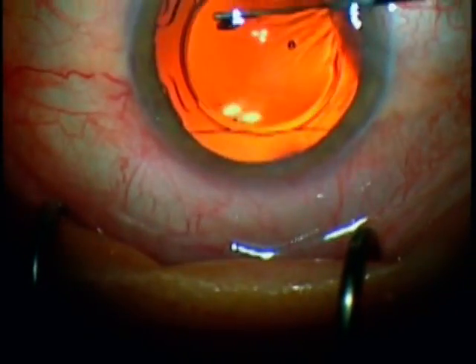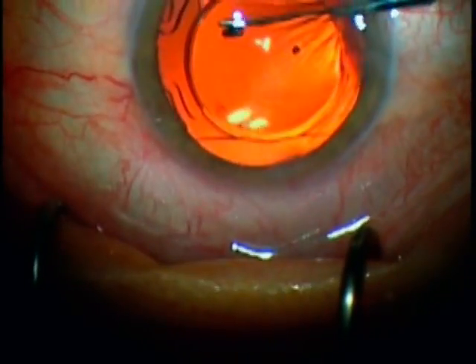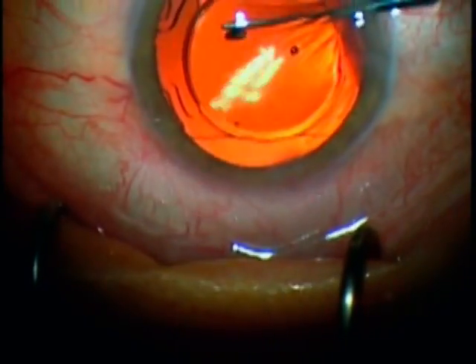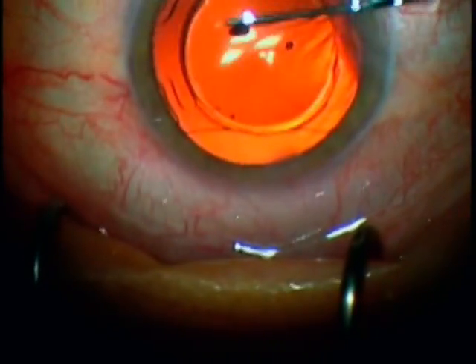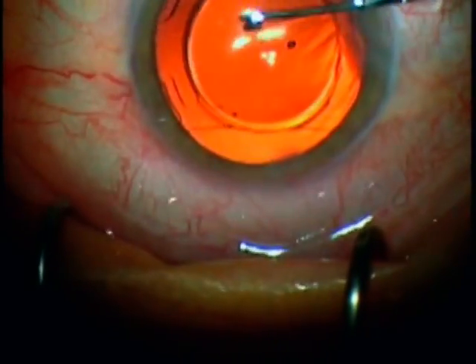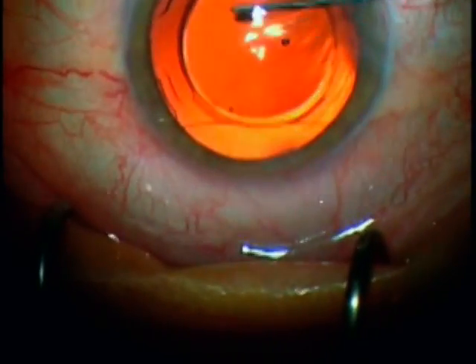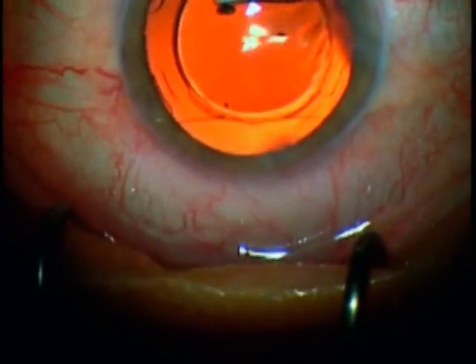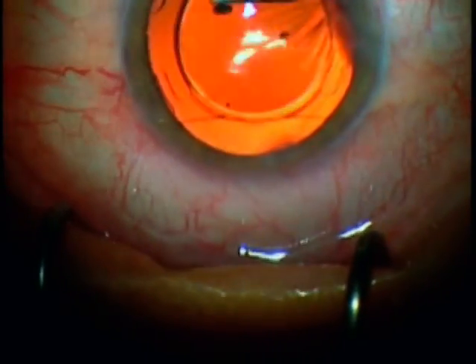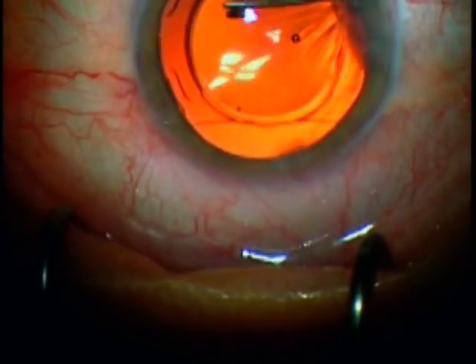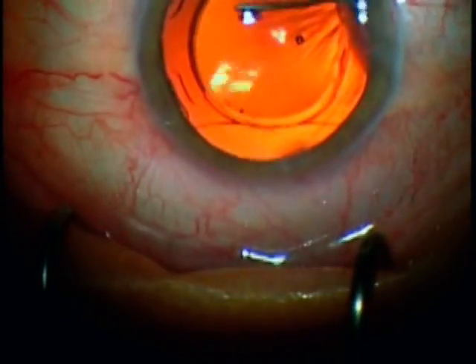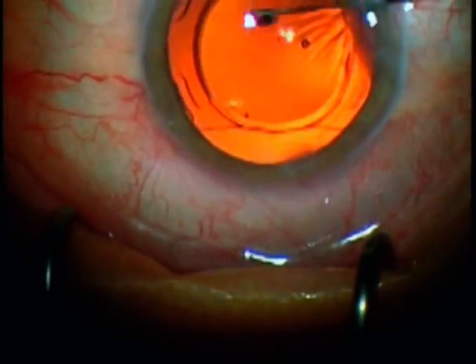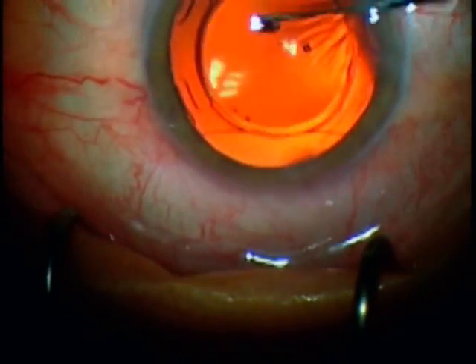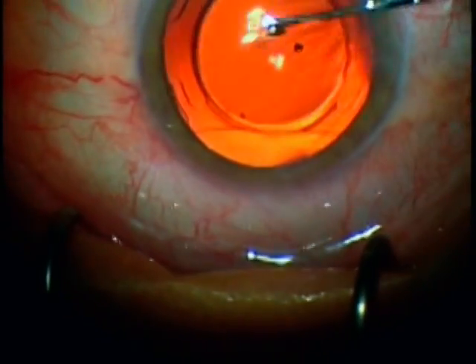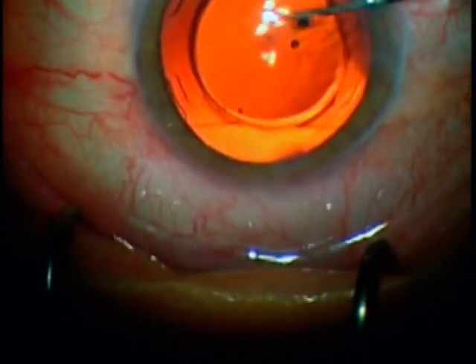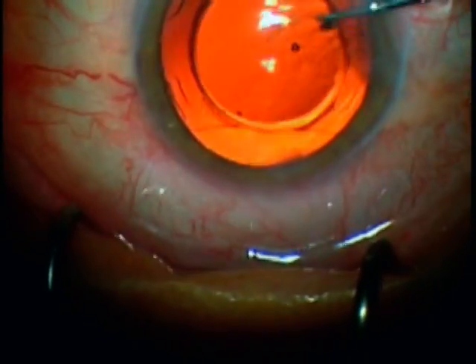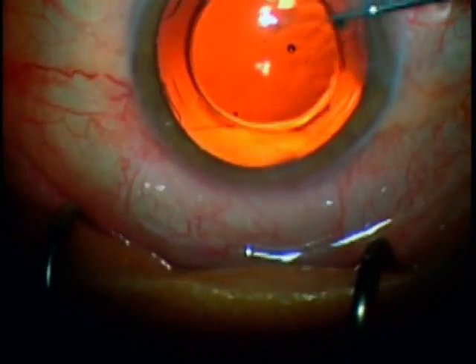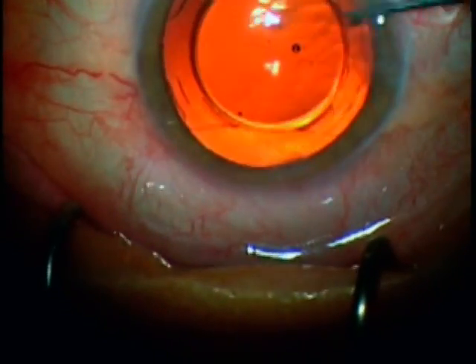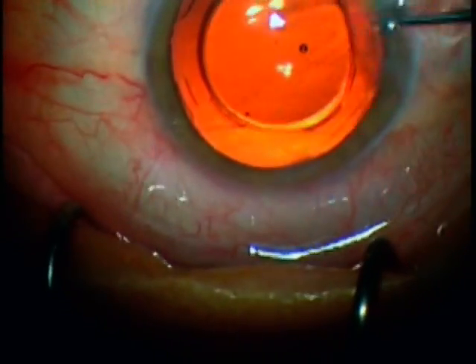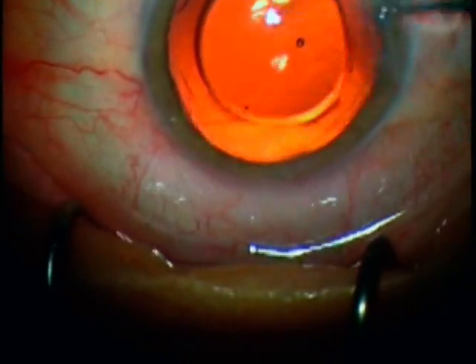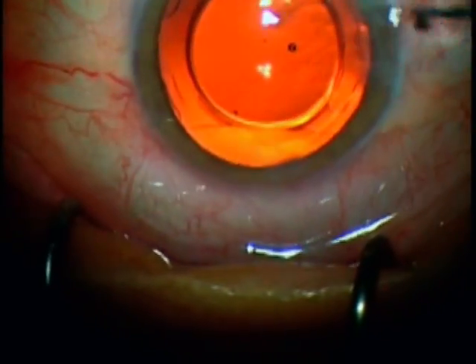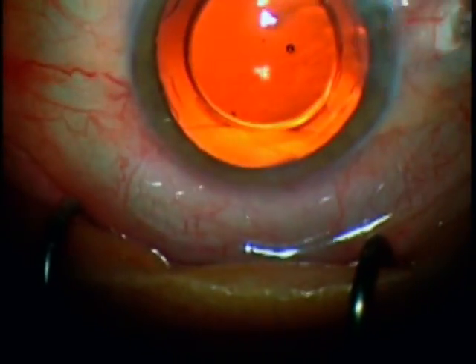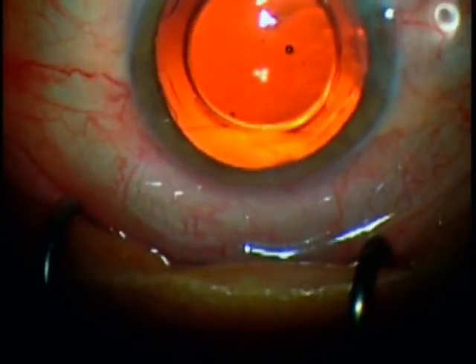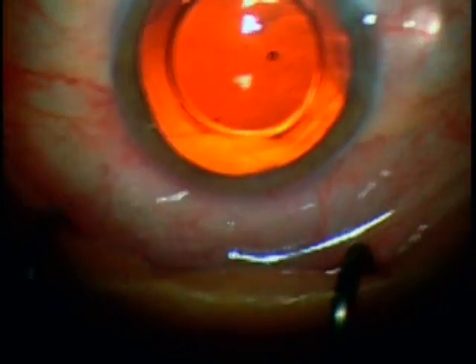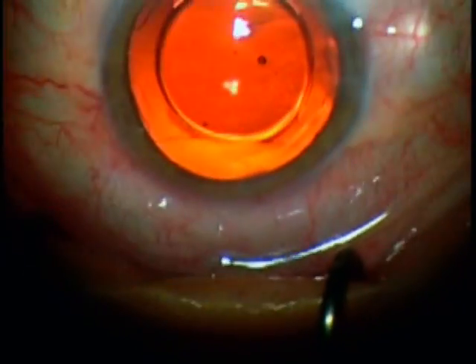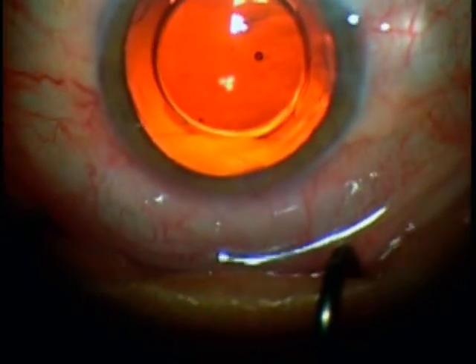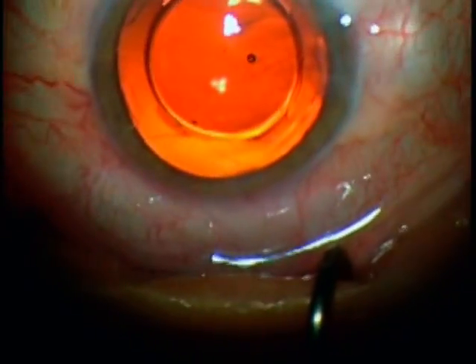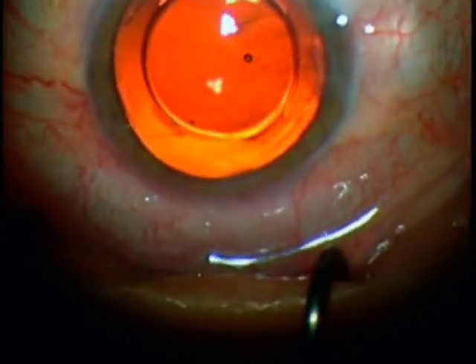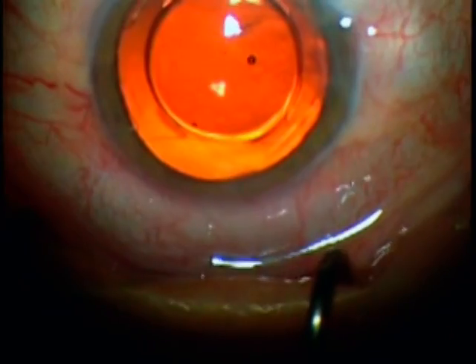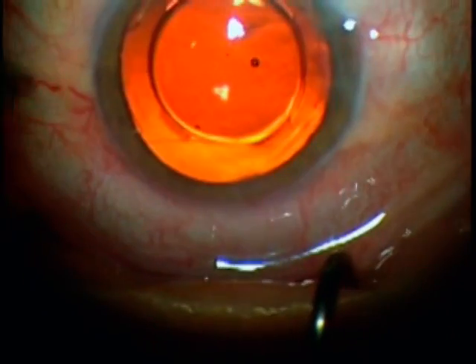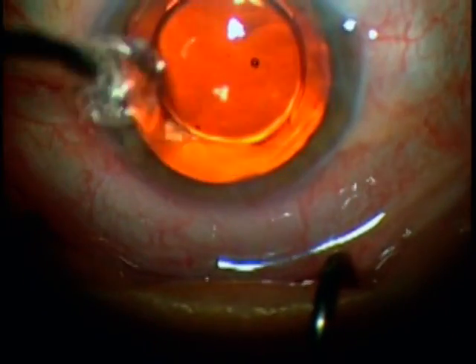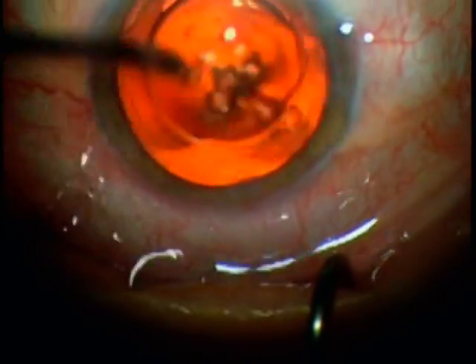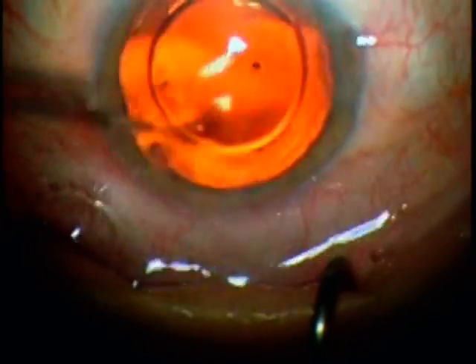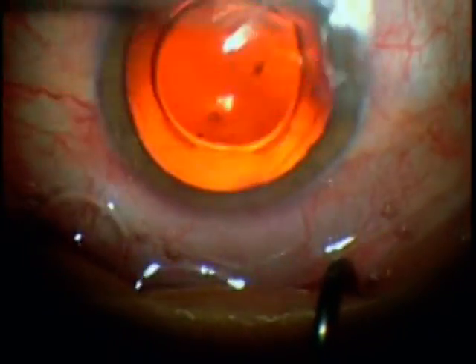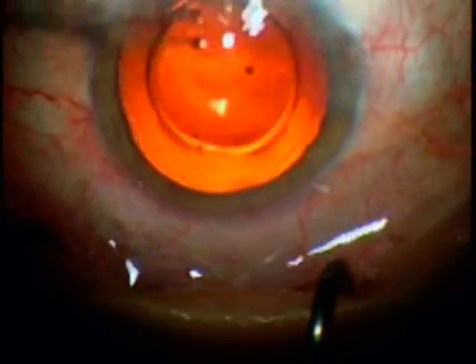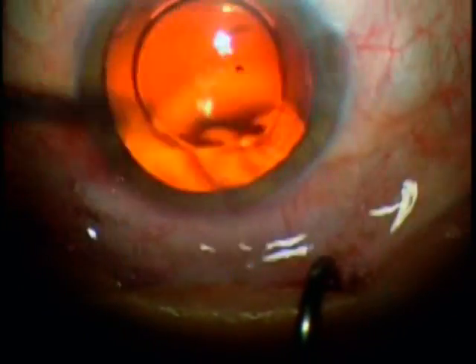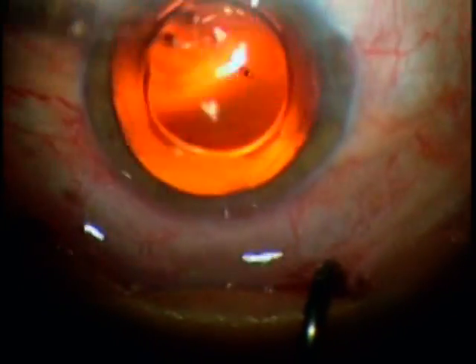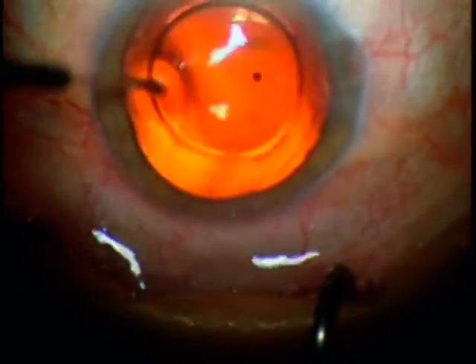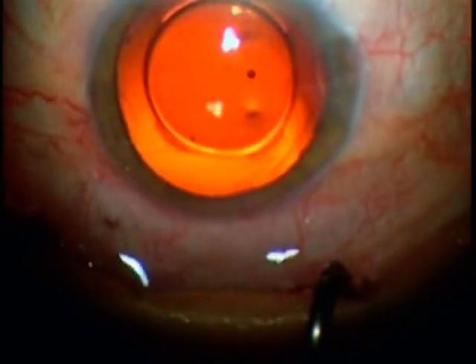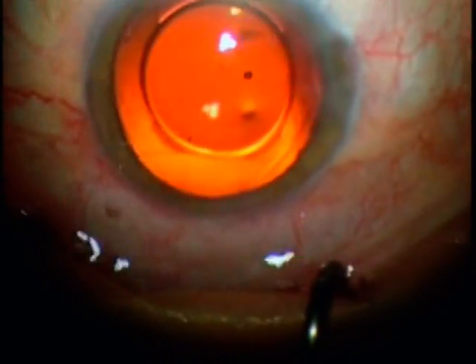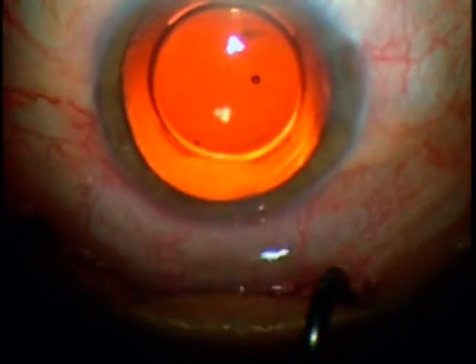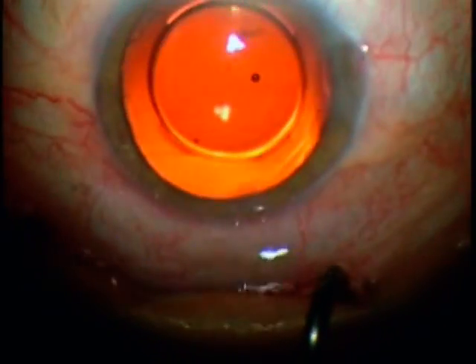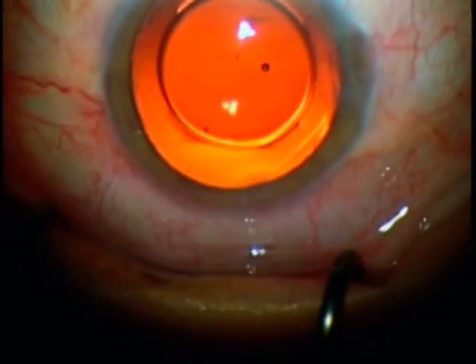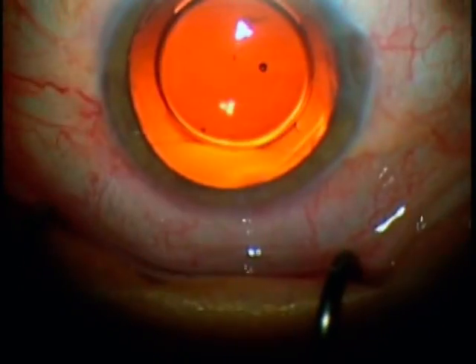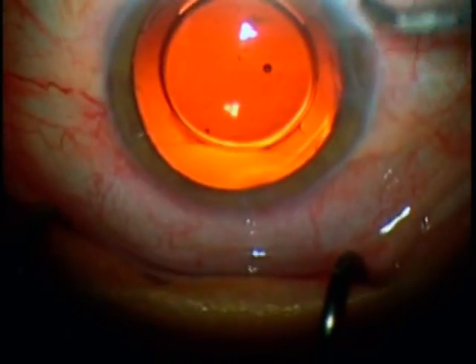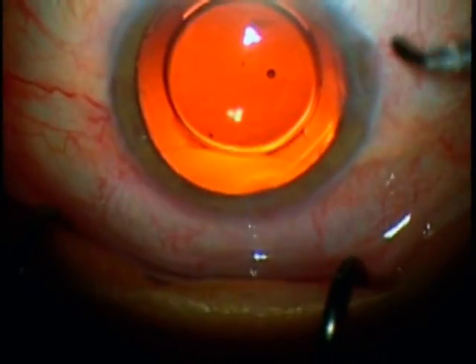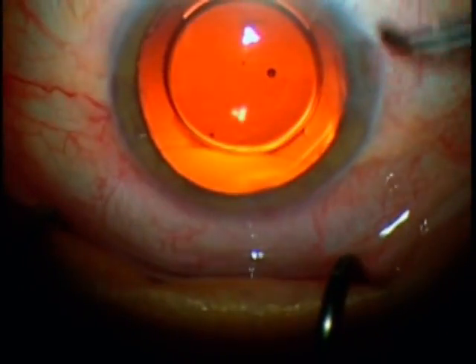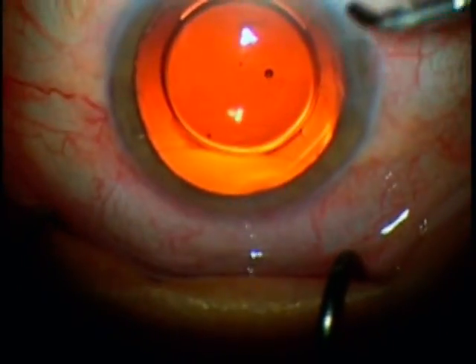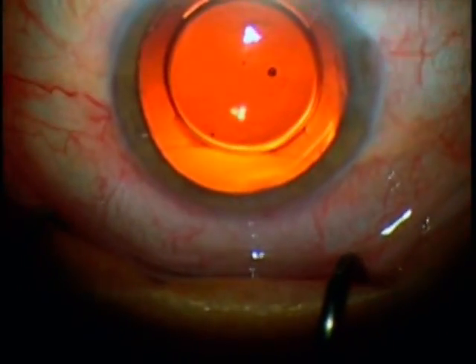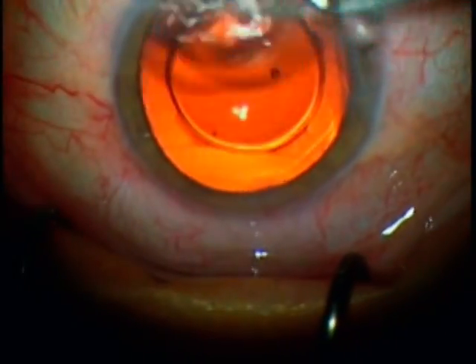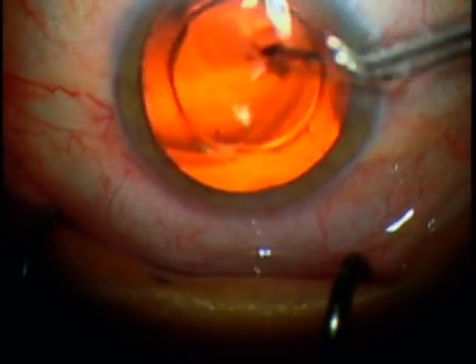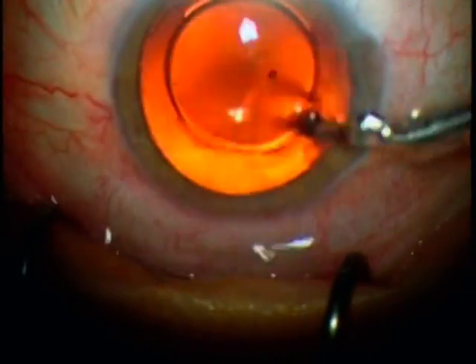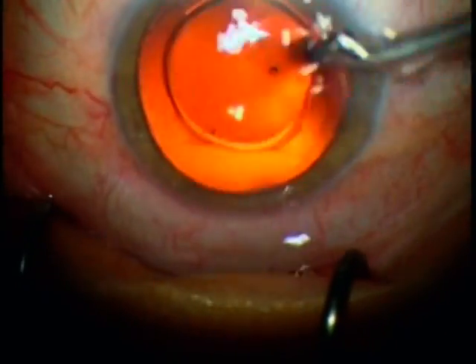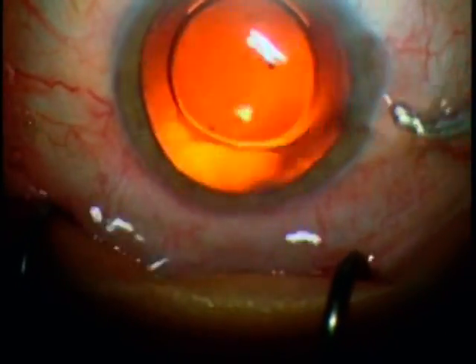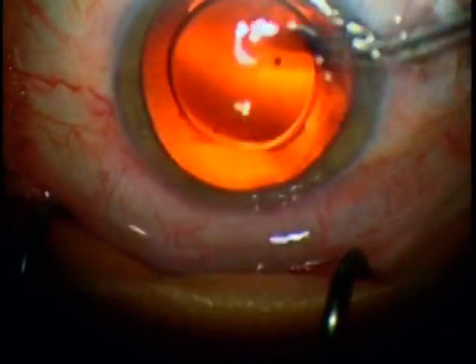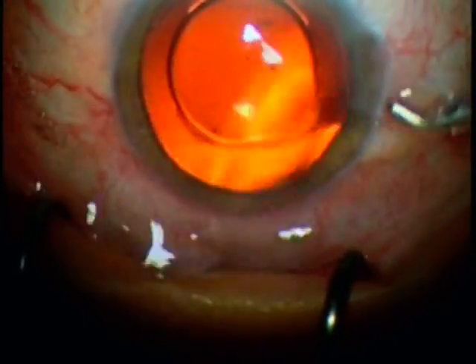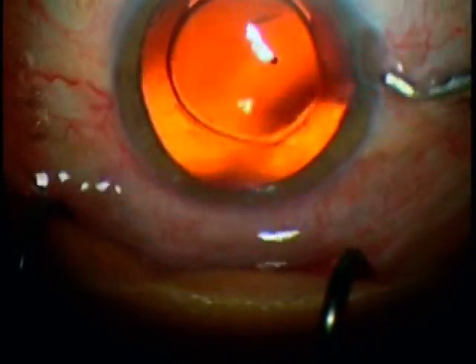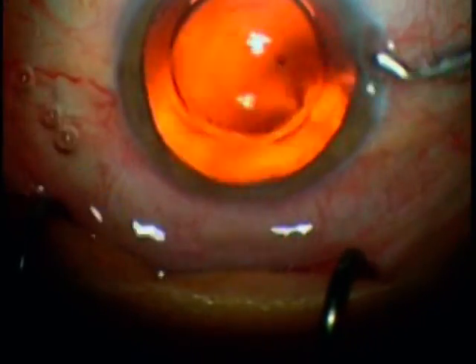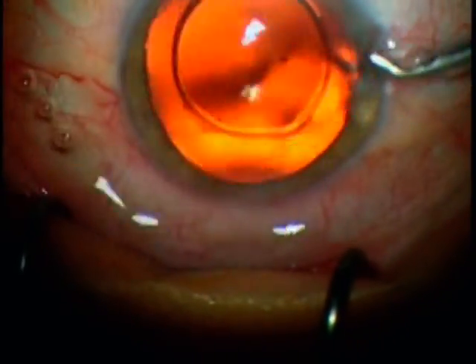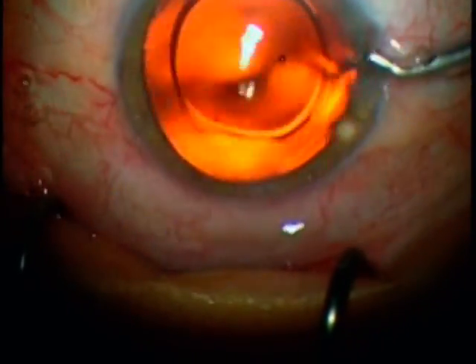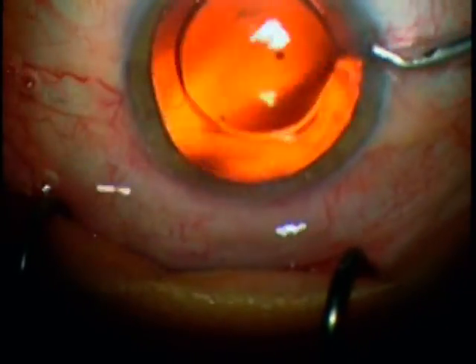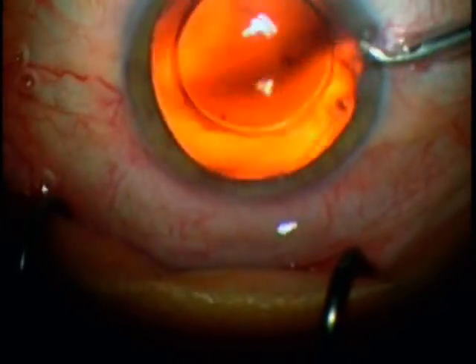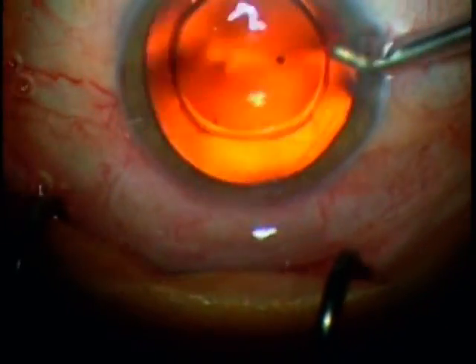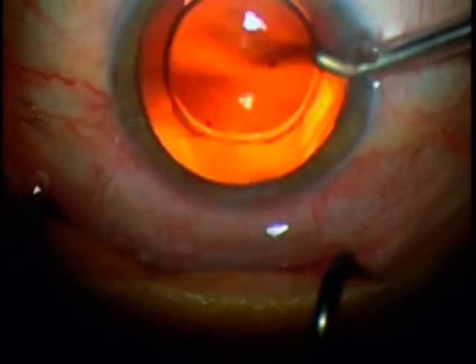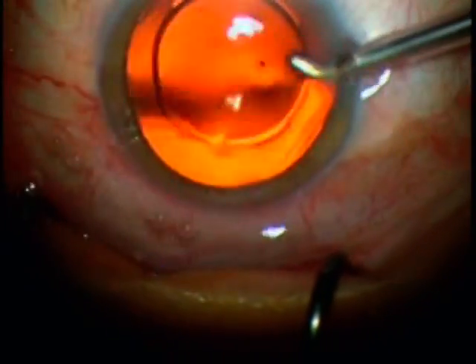The lens centers automatically, and as you can see, the material is completely clear and completely homogeneous.